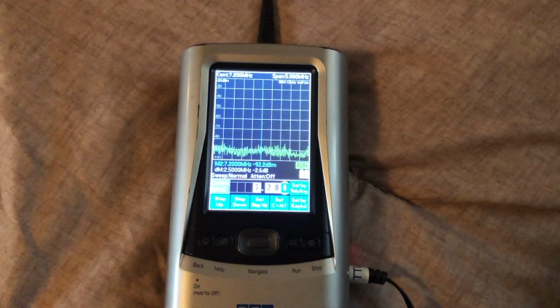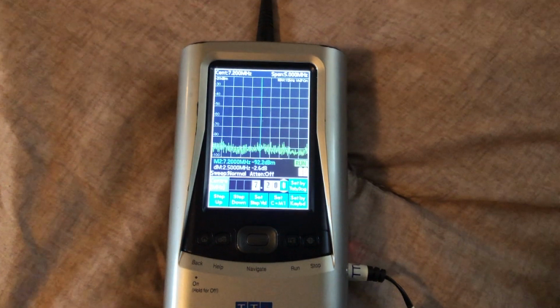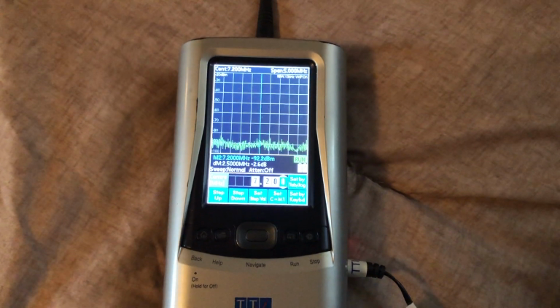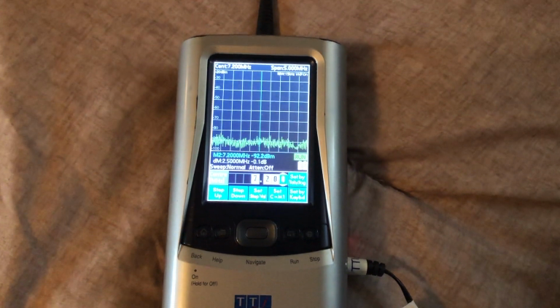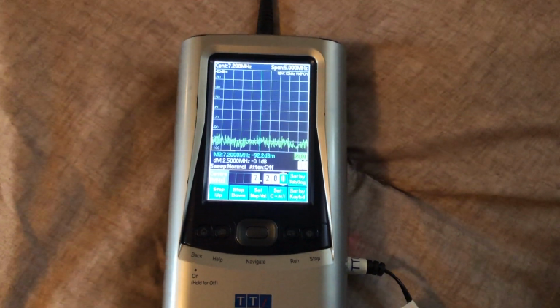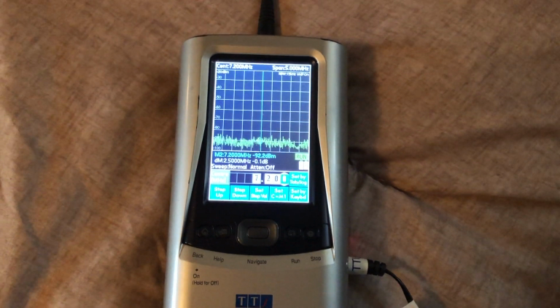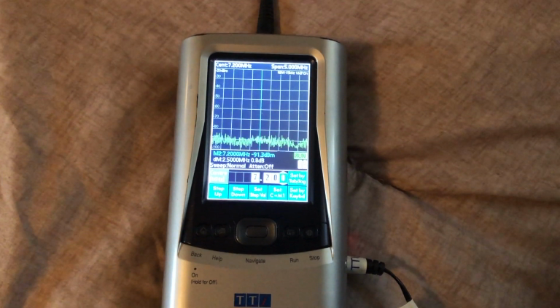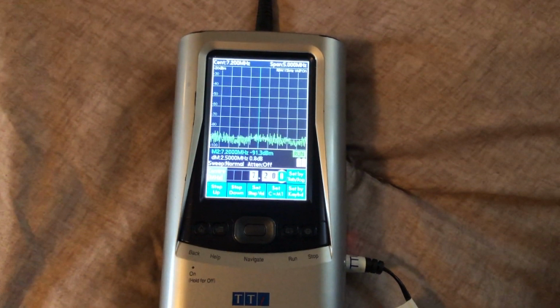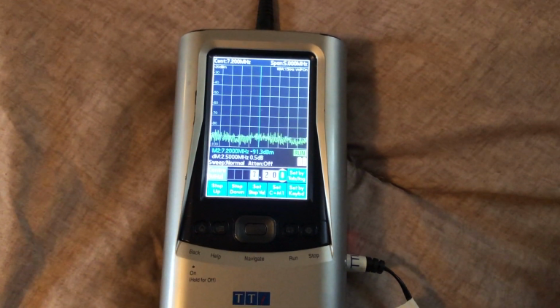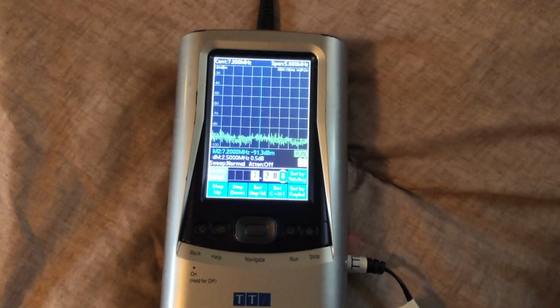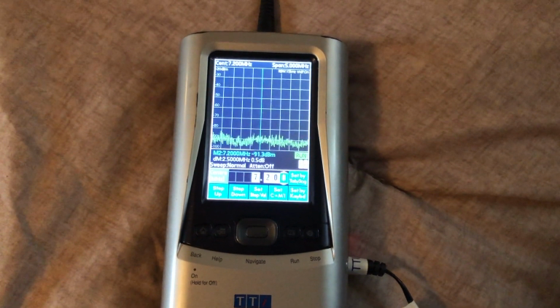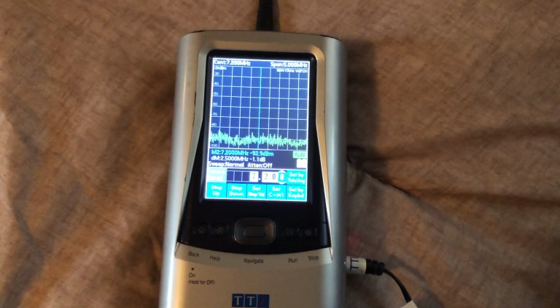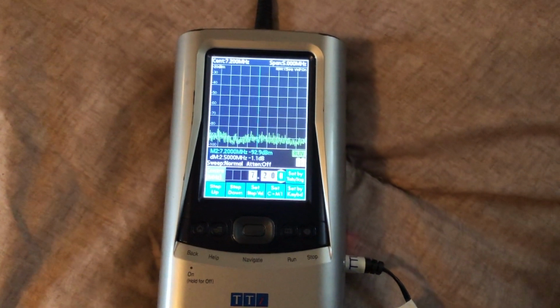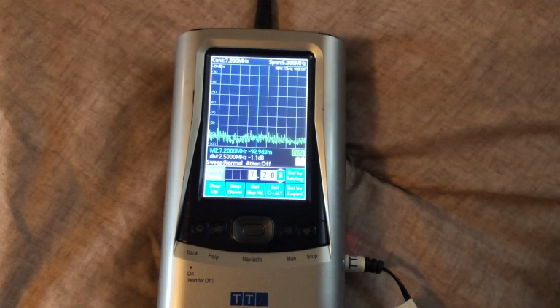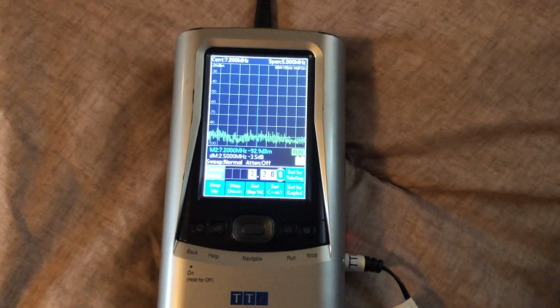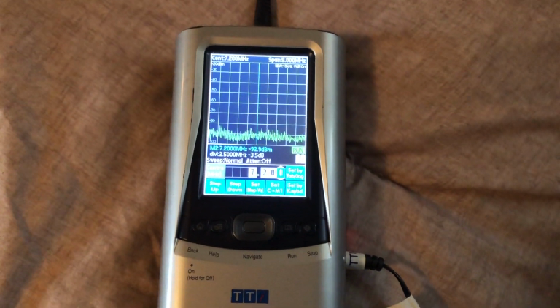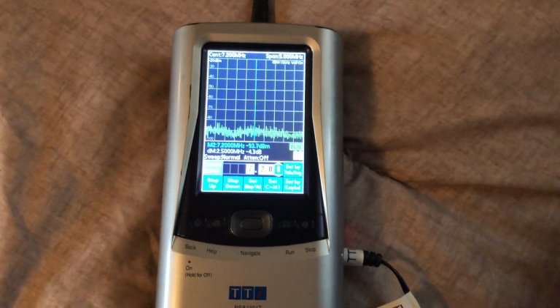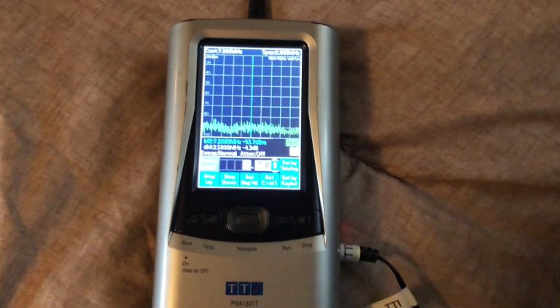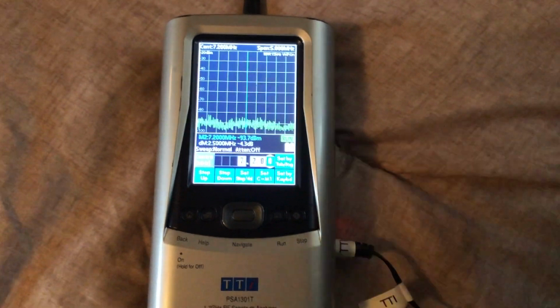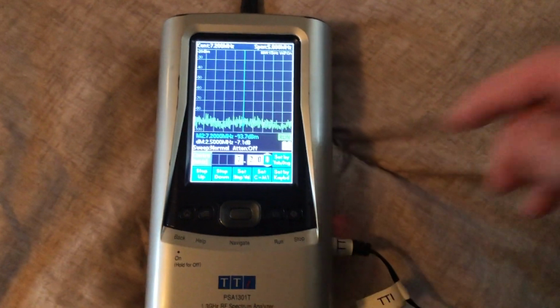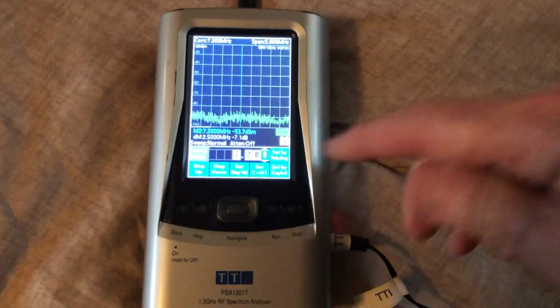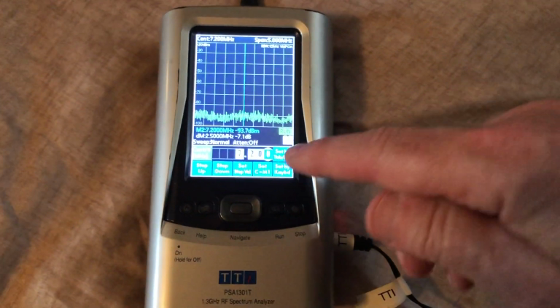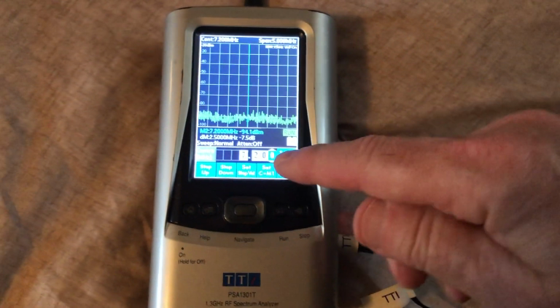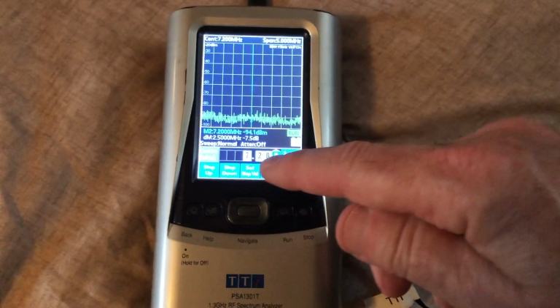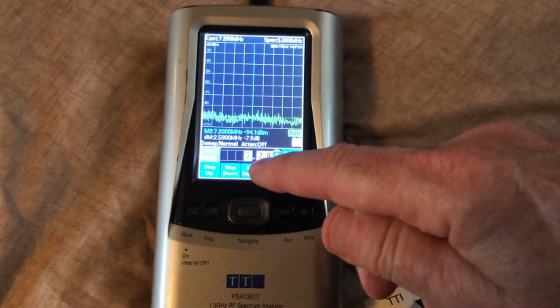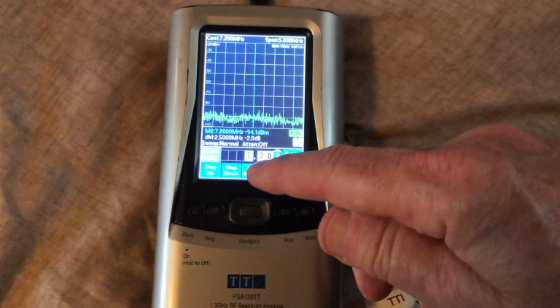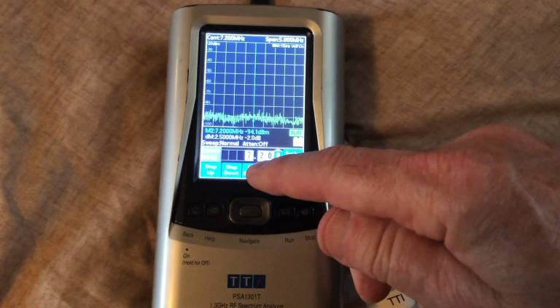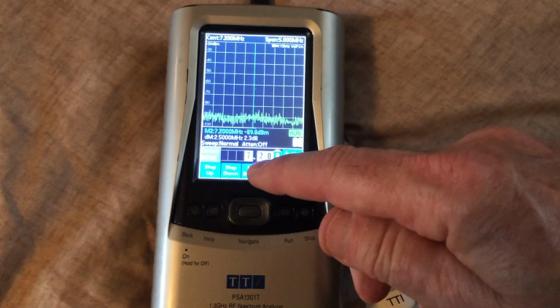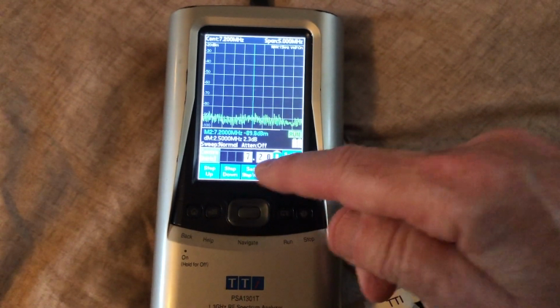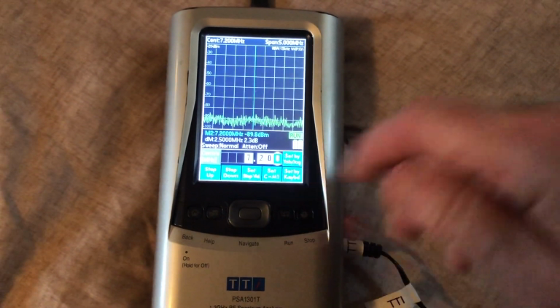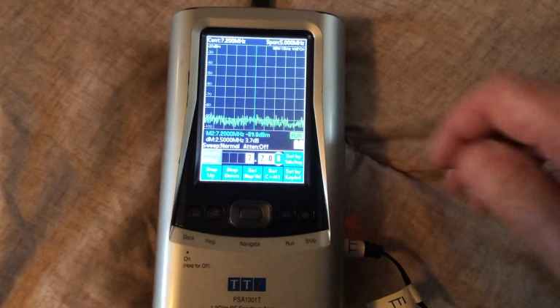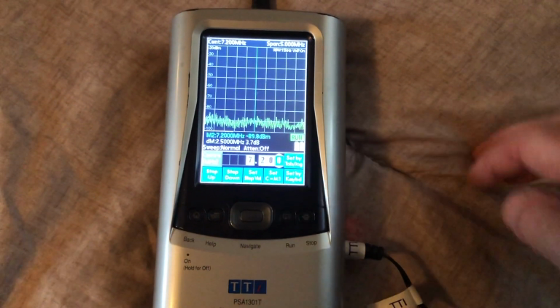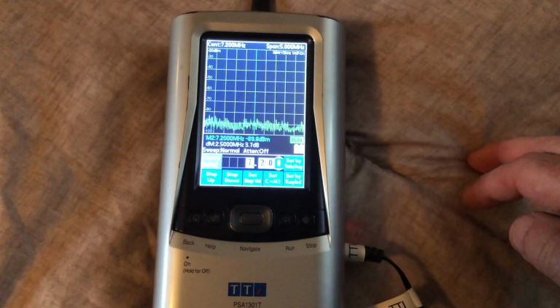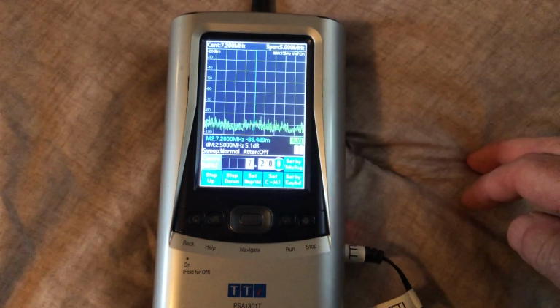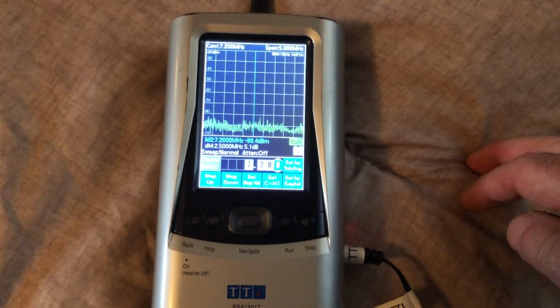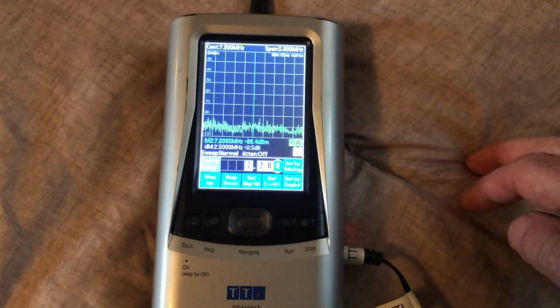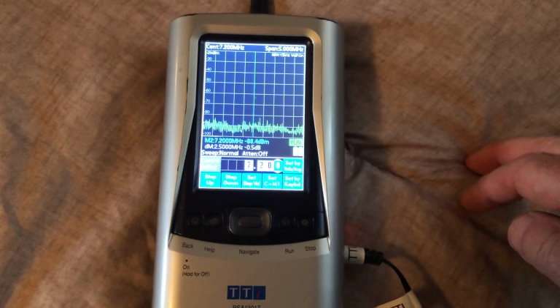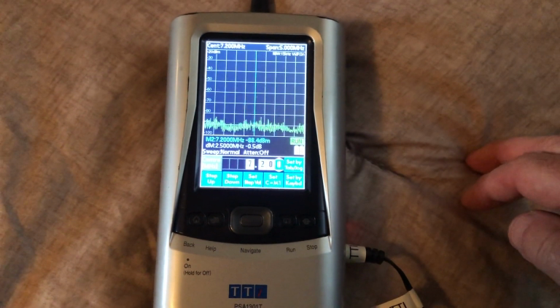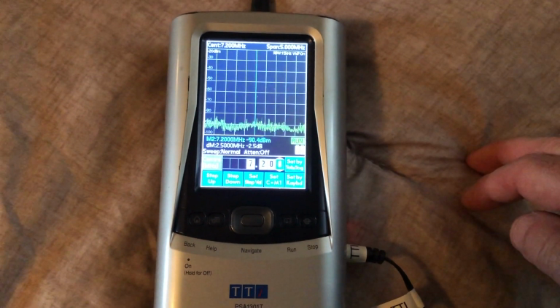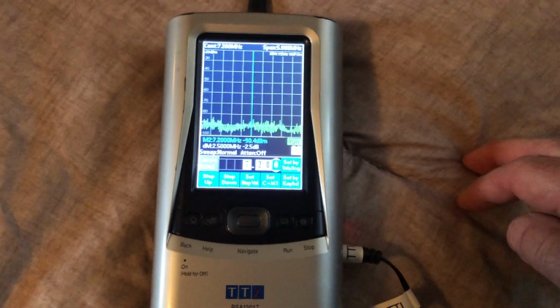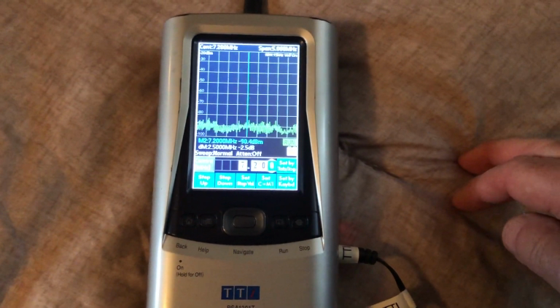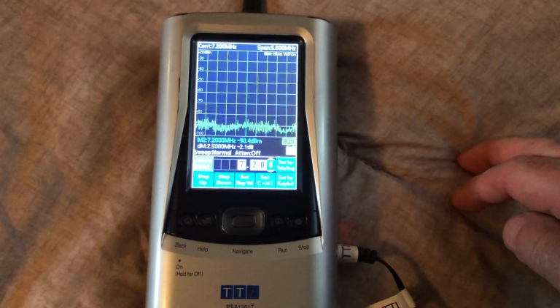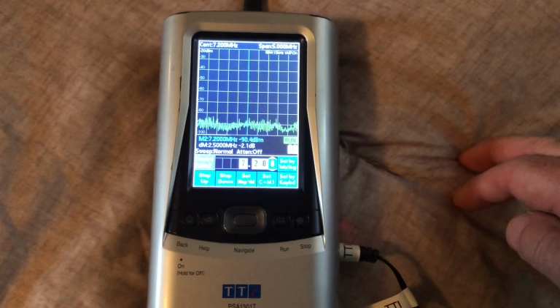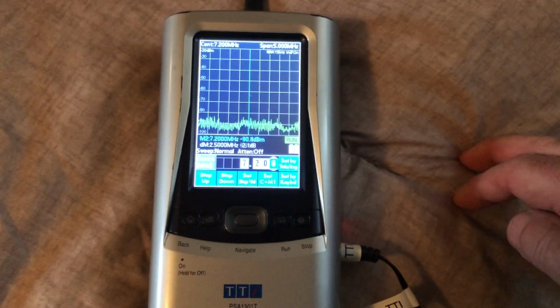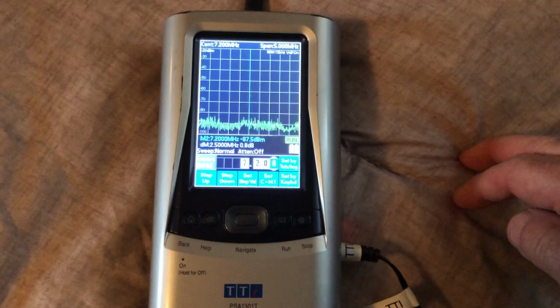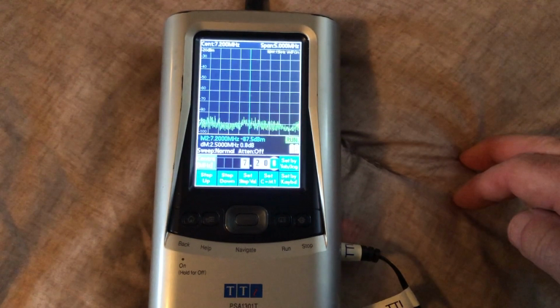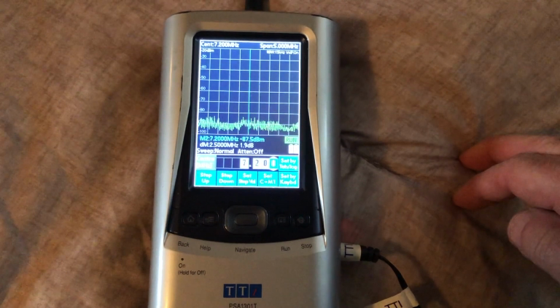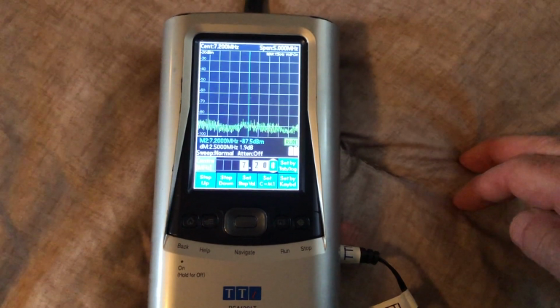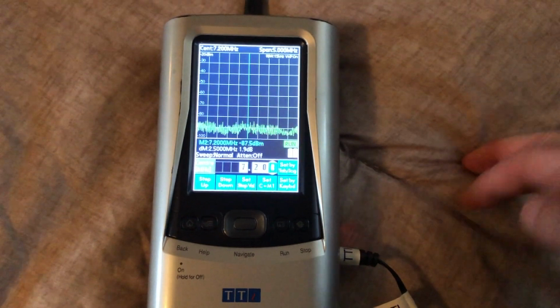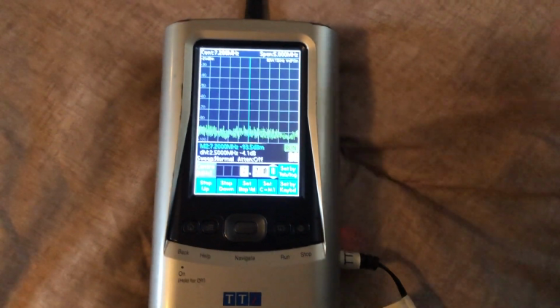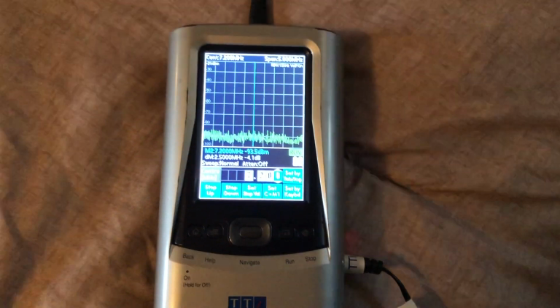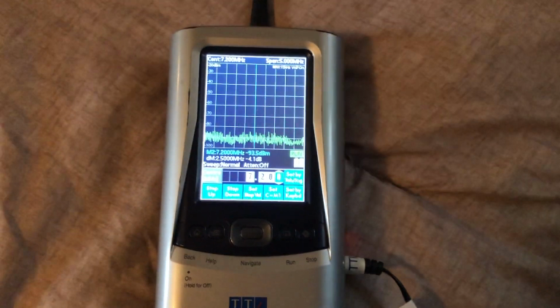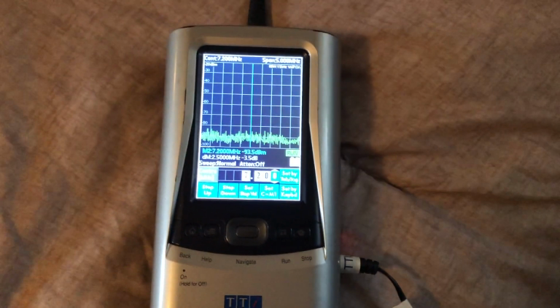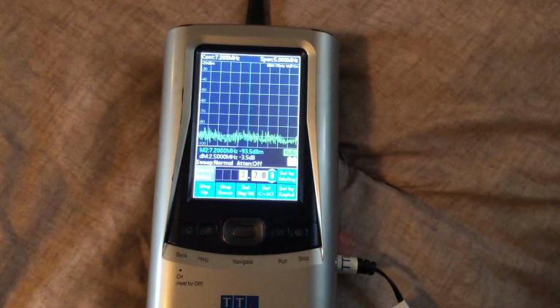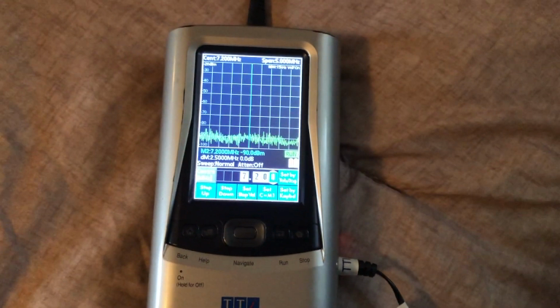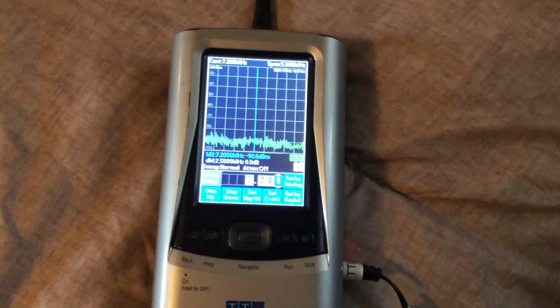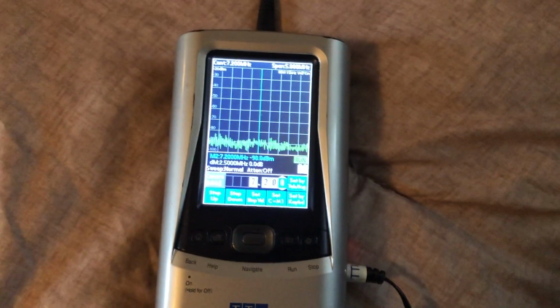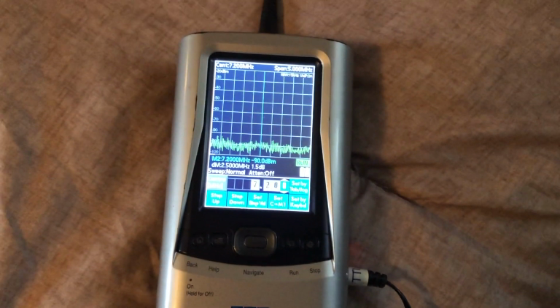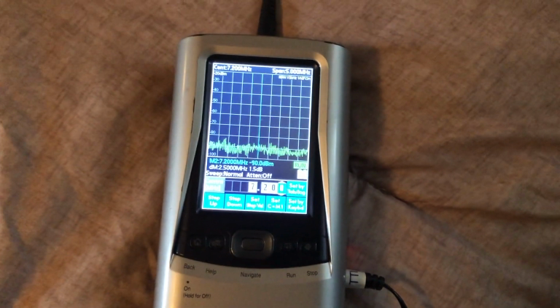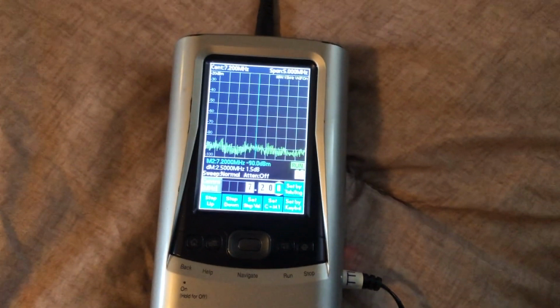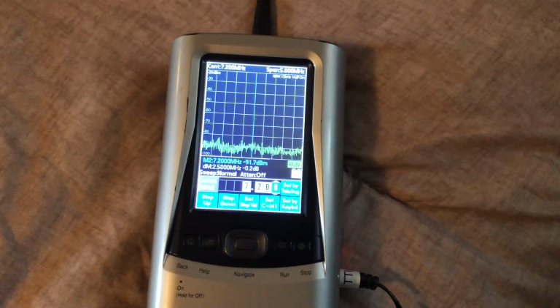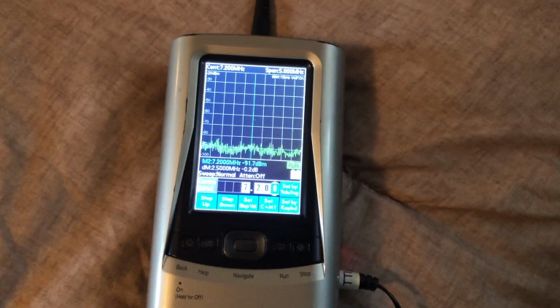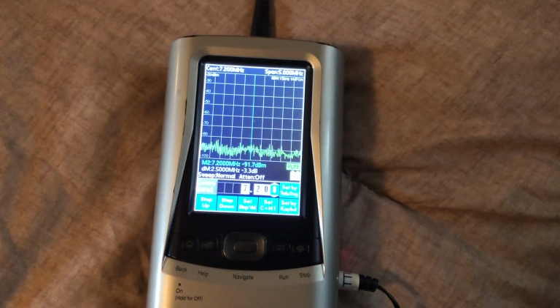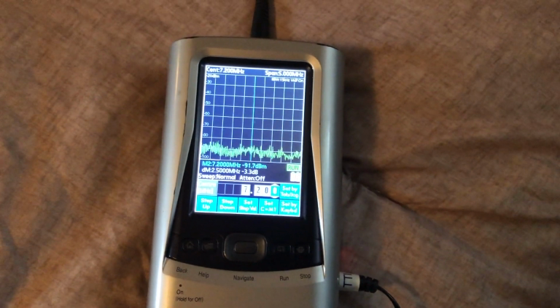Let's take a look at this with a spectrum analyzer. I'm centered on 7.20 megahertz with a 5 megahertz span. Let's just see how broad-banded this is.